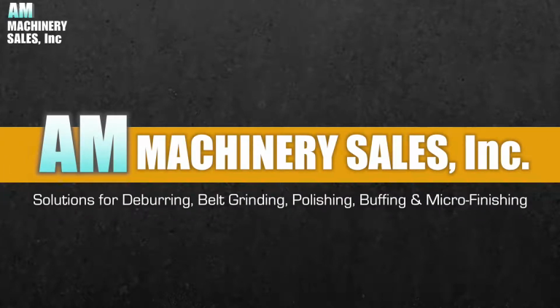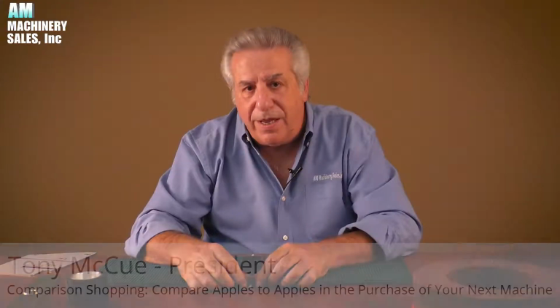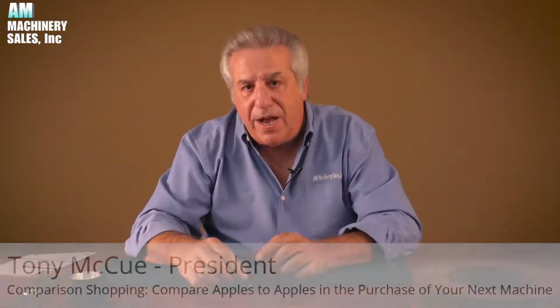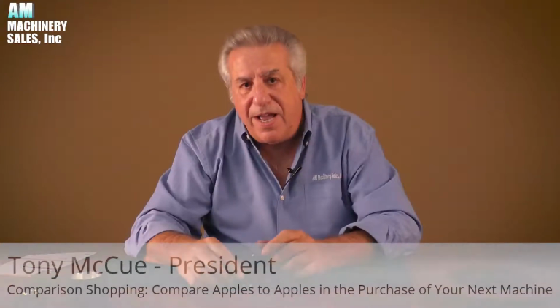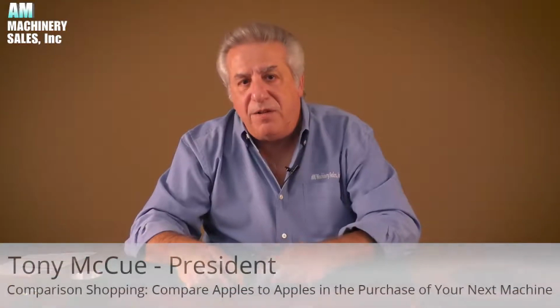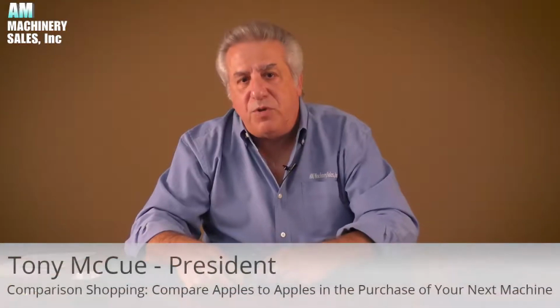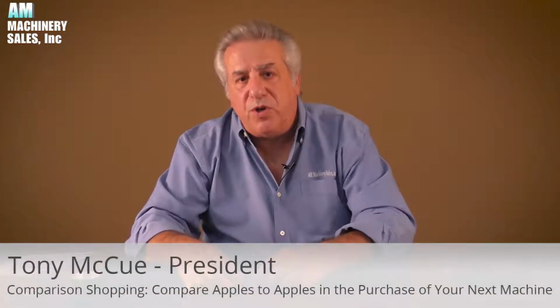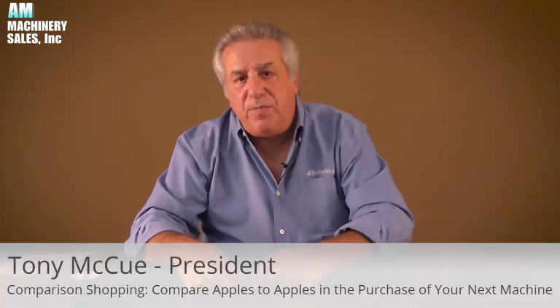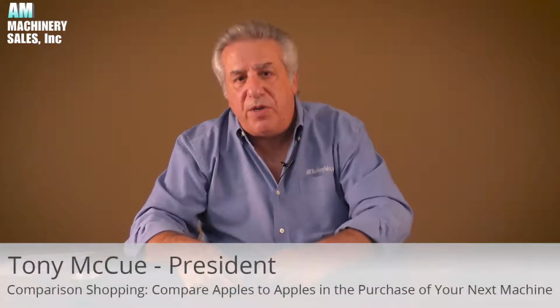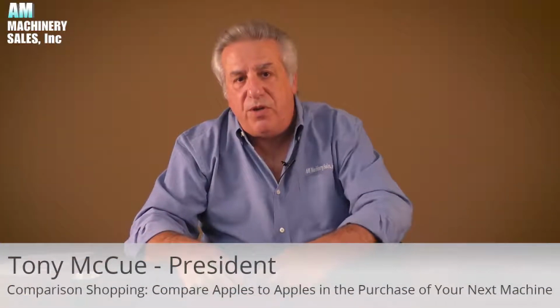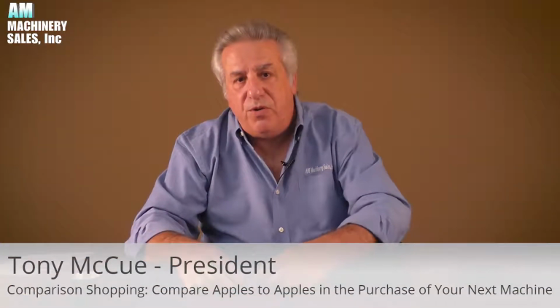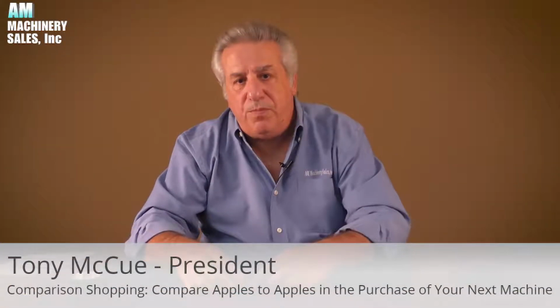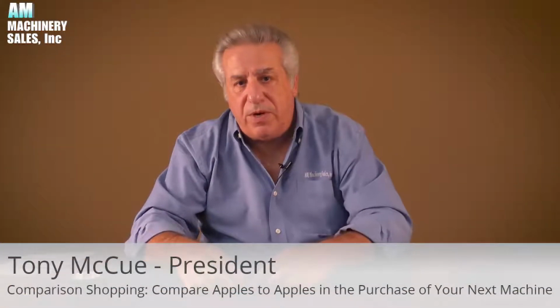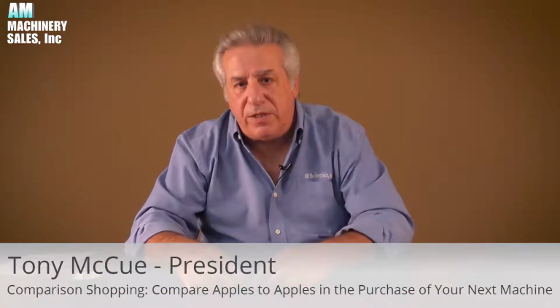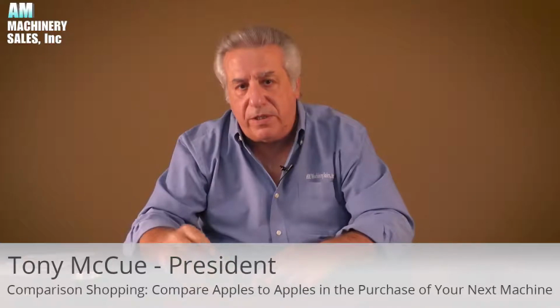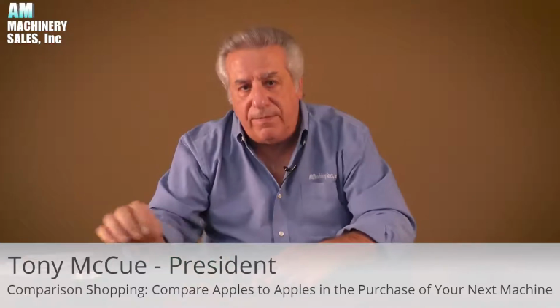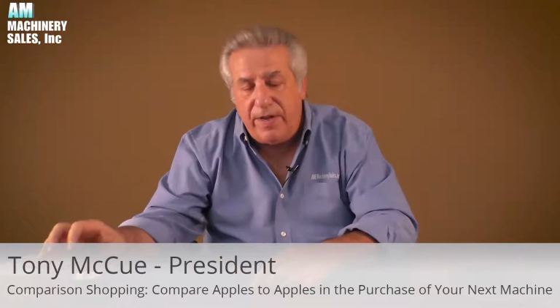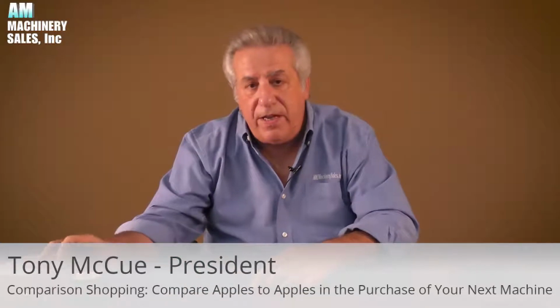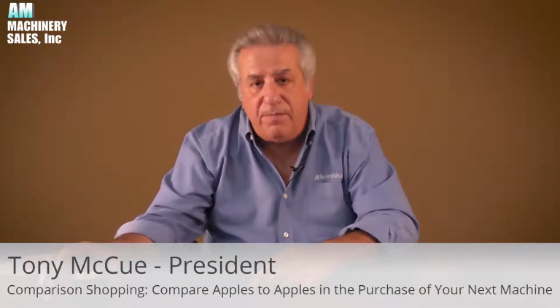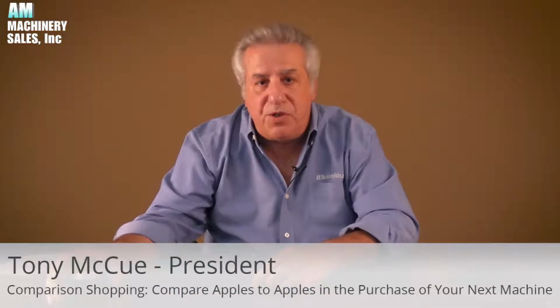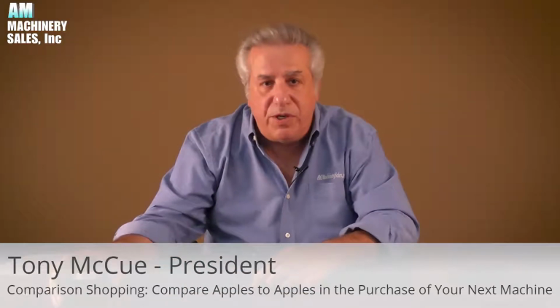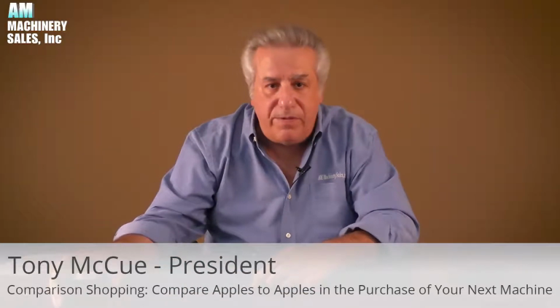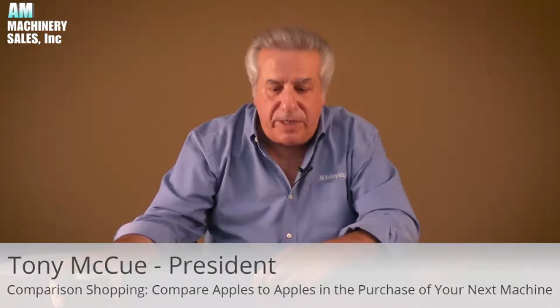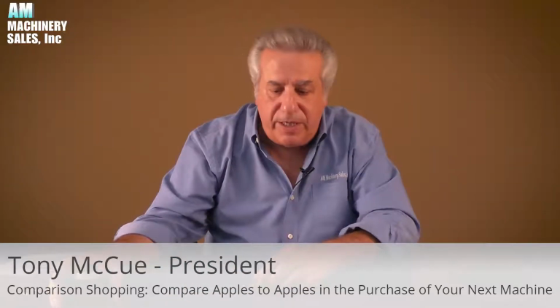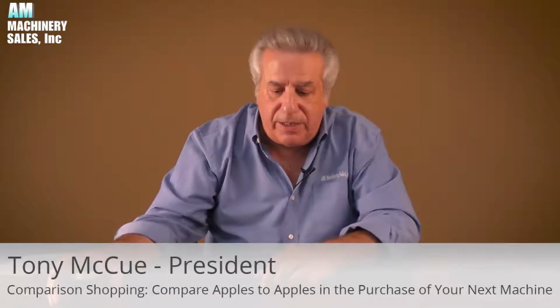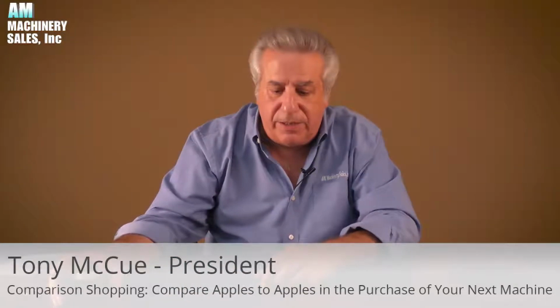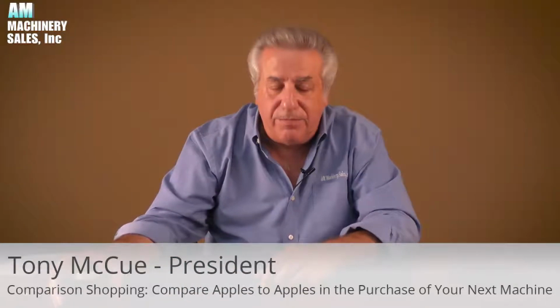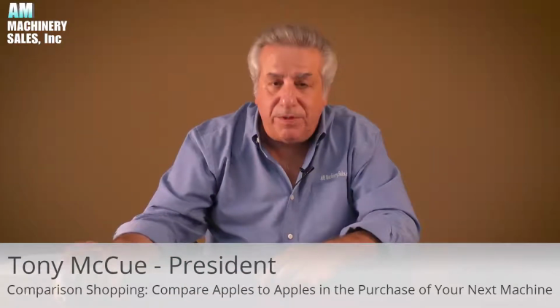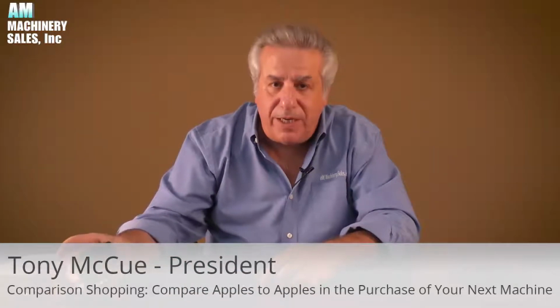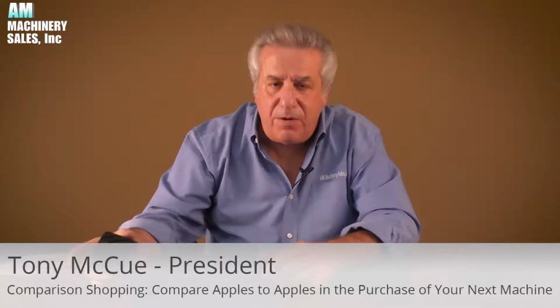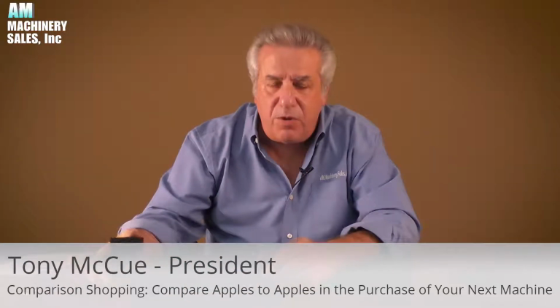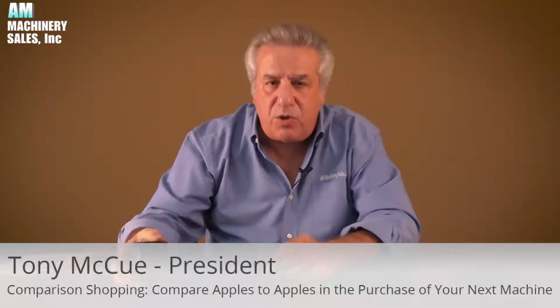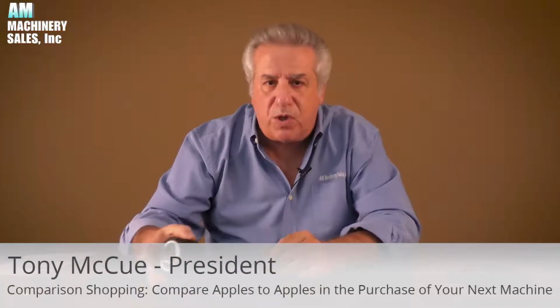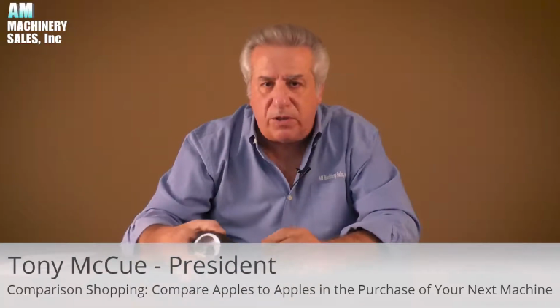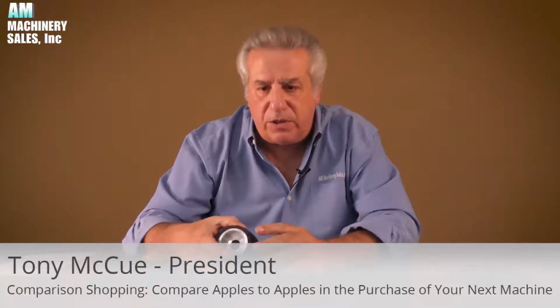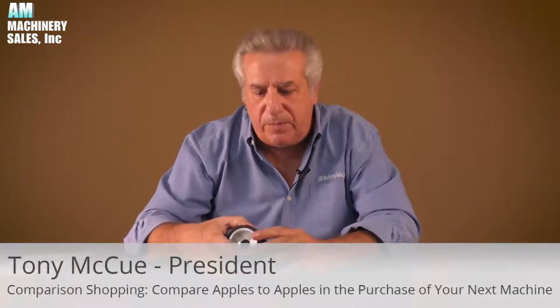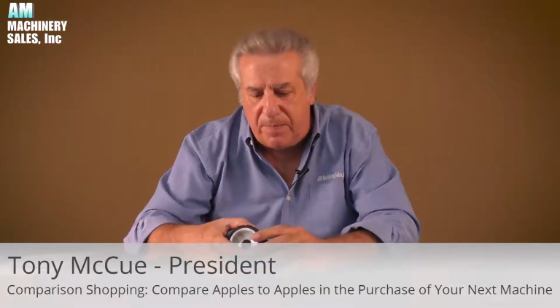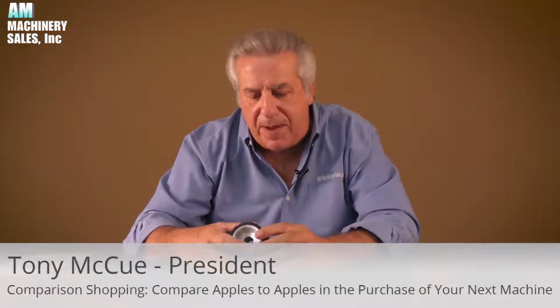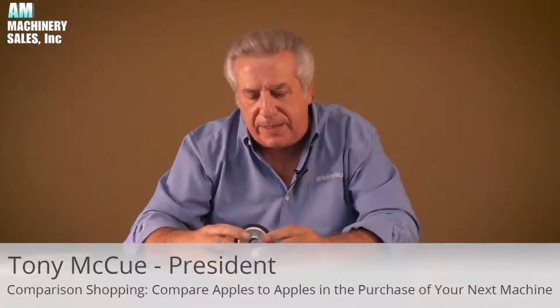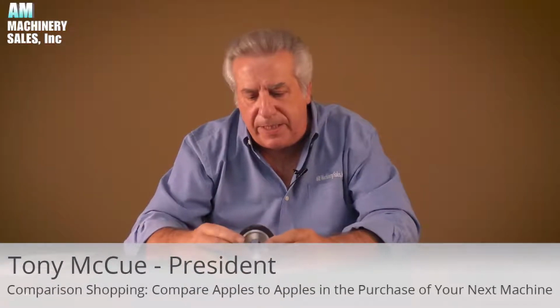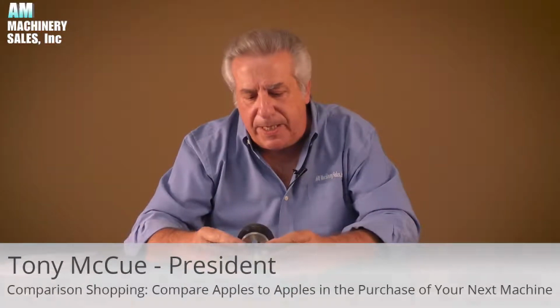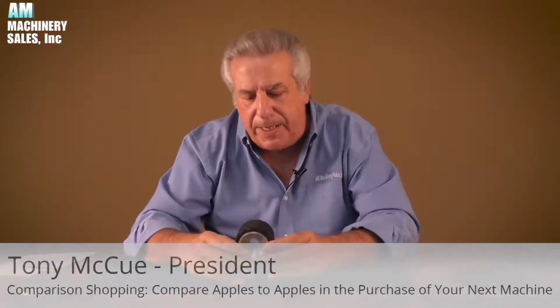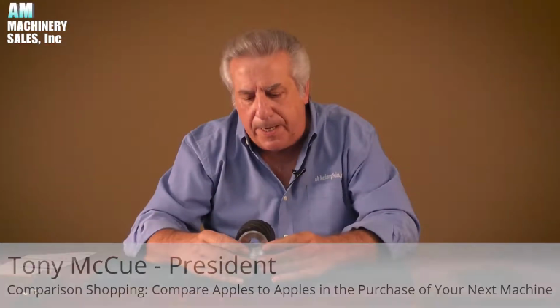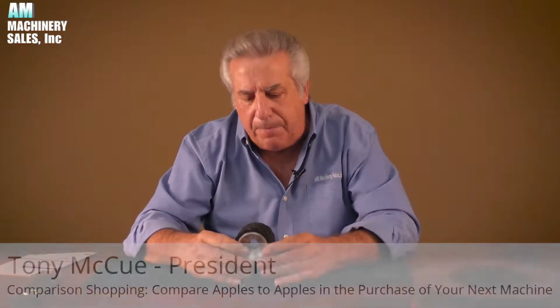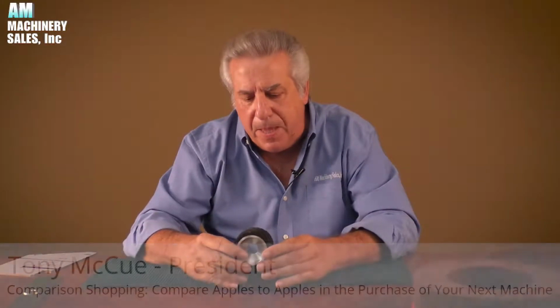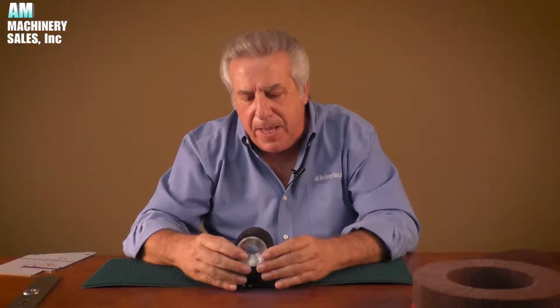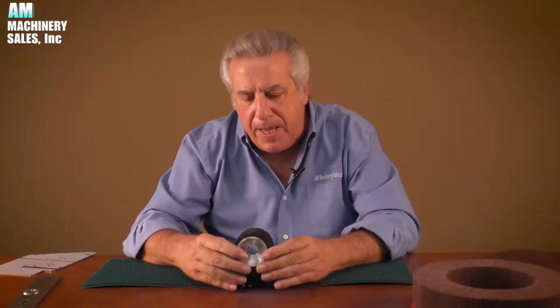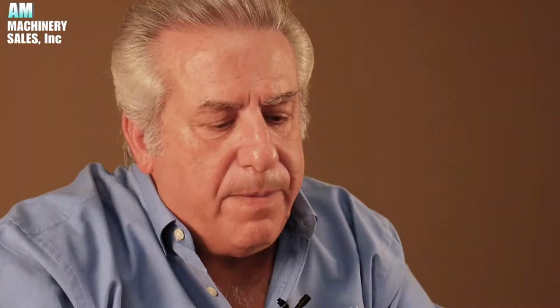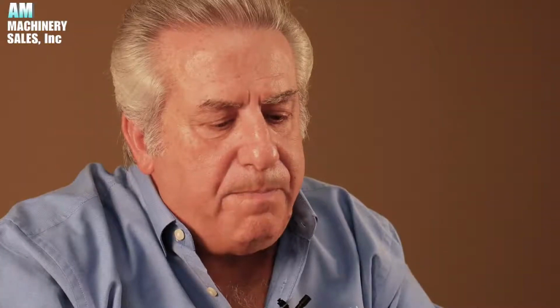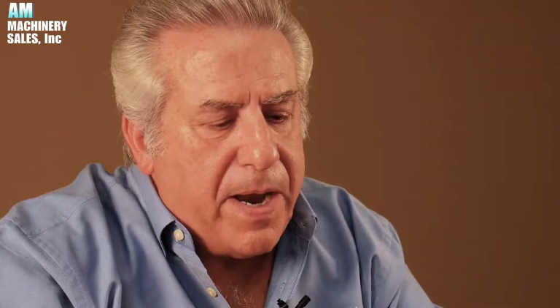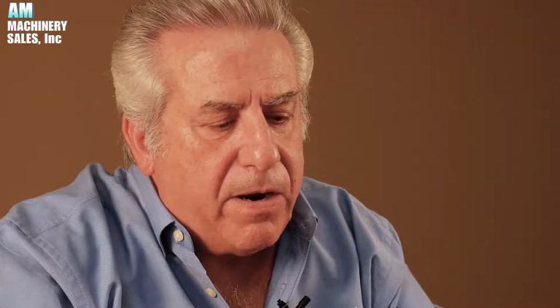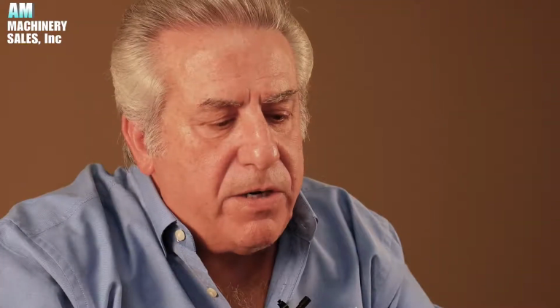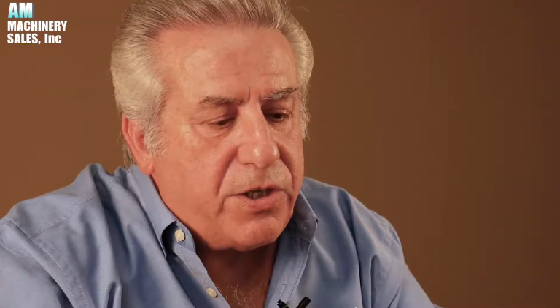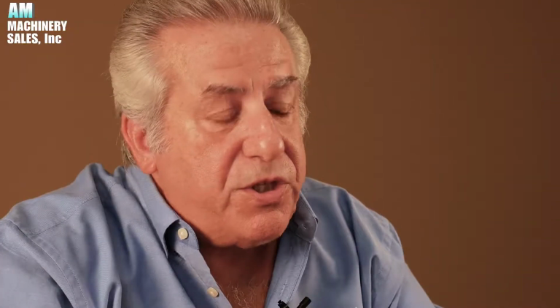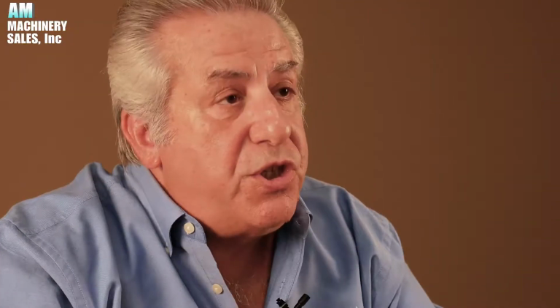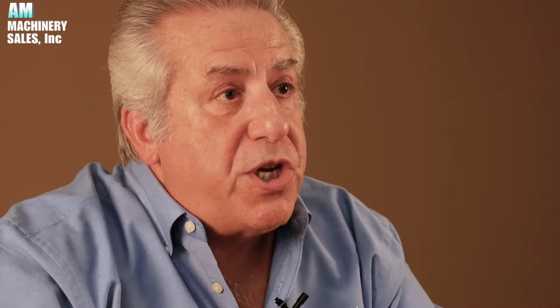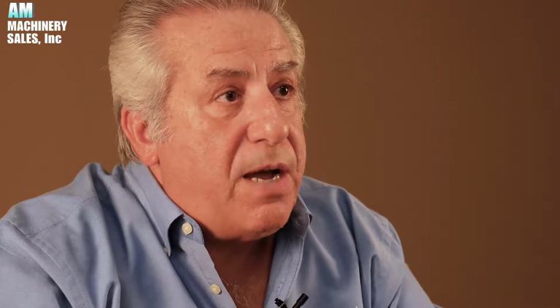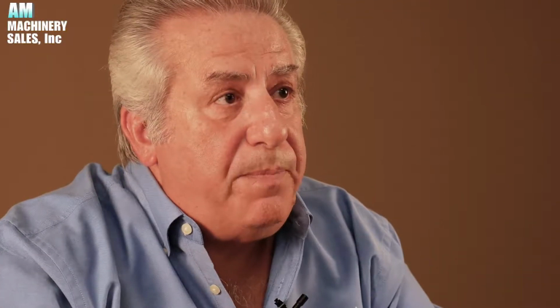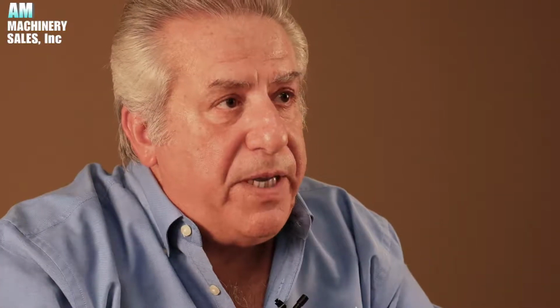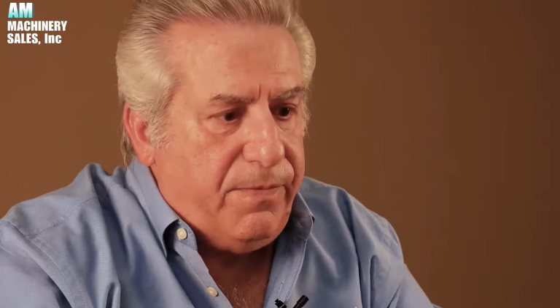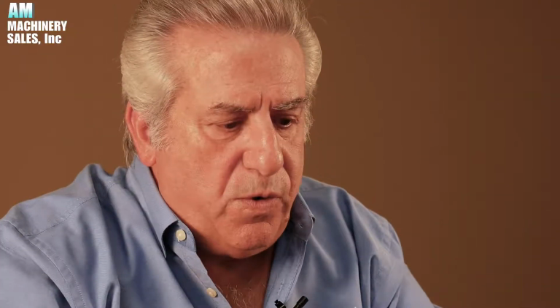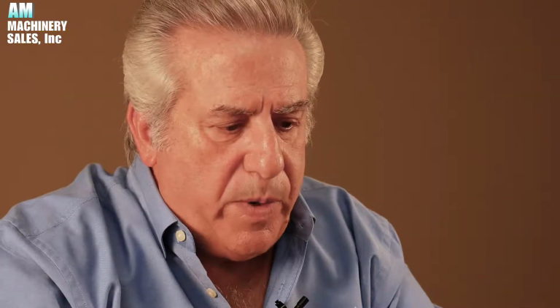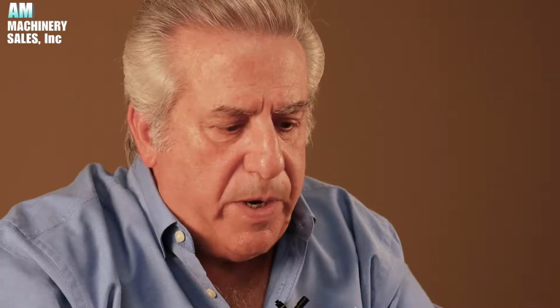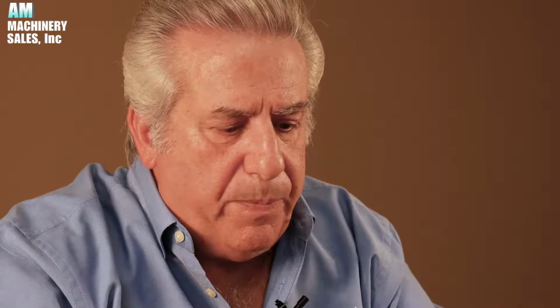Hi, I'm Tony McHugh, President of AM Machinery Sales. Today I want to talk a little bit about comparison shopping, if you will.